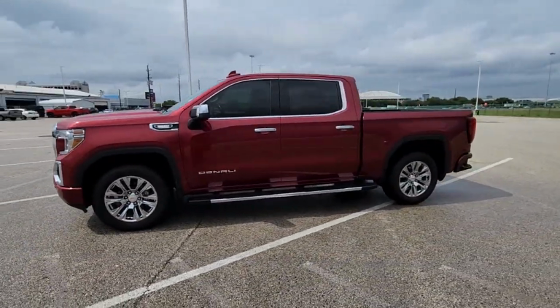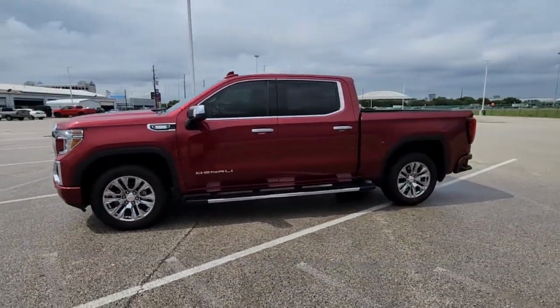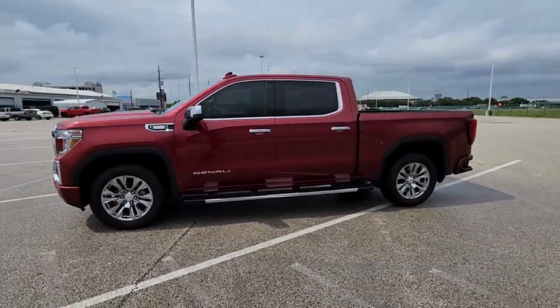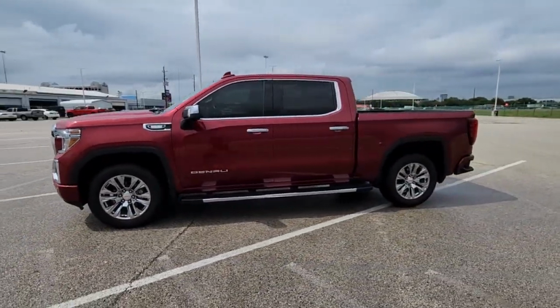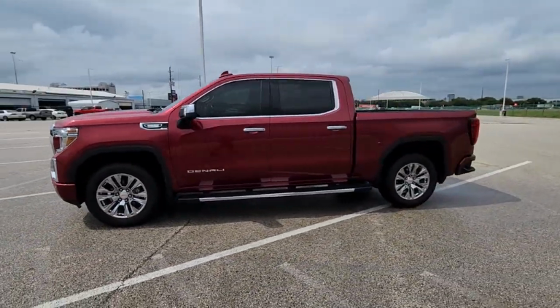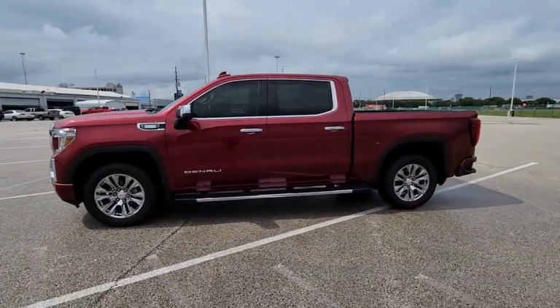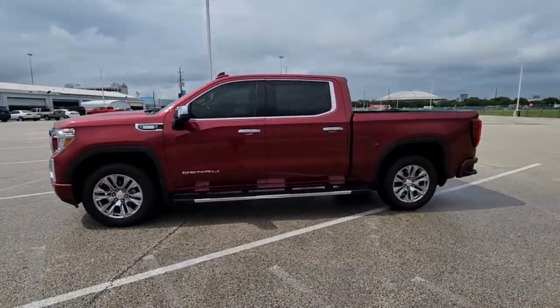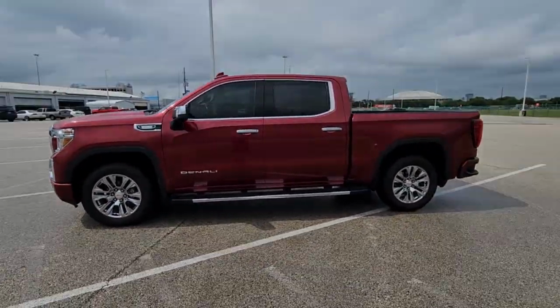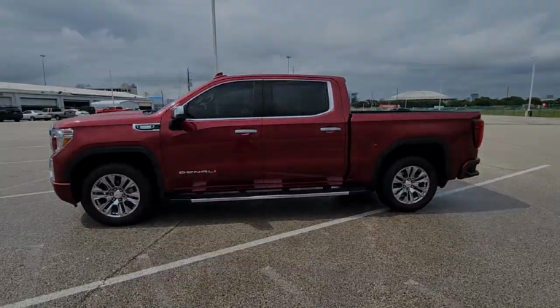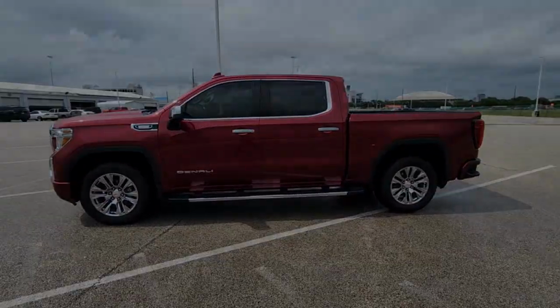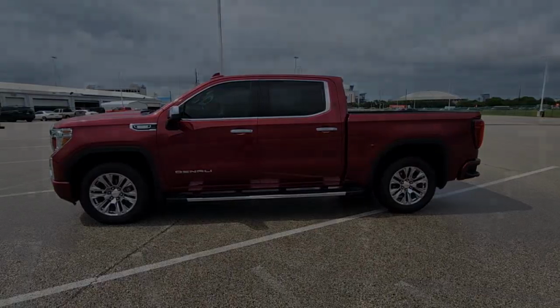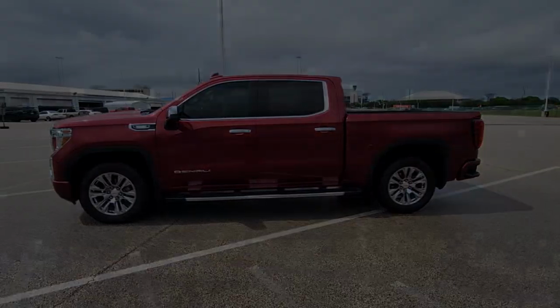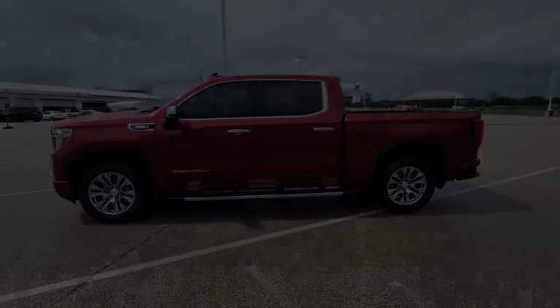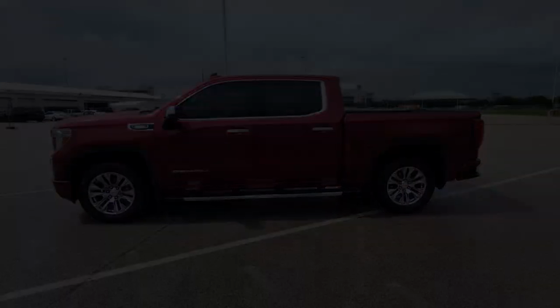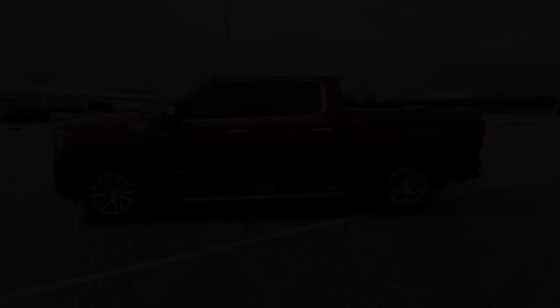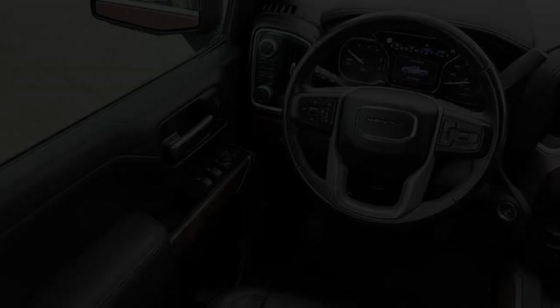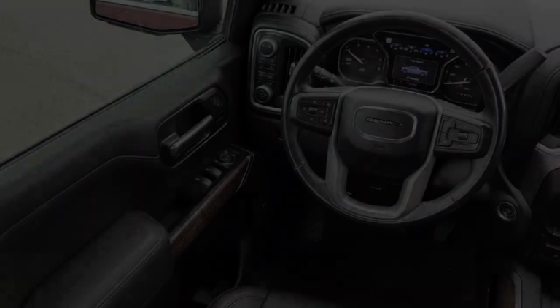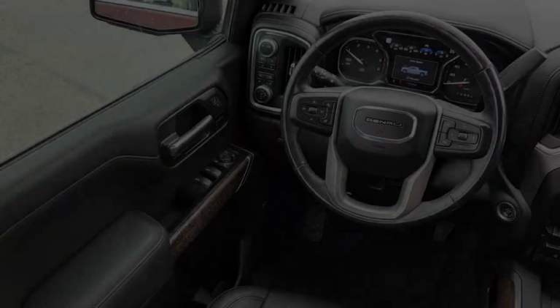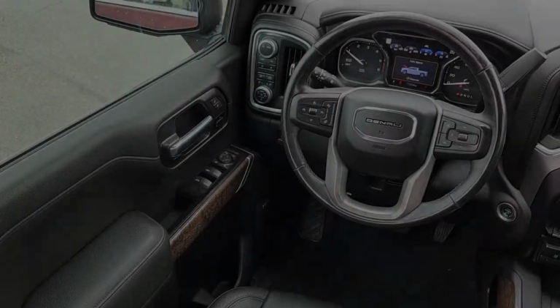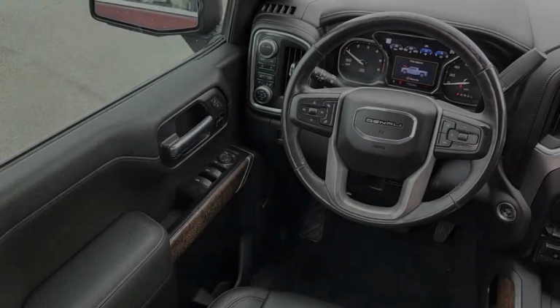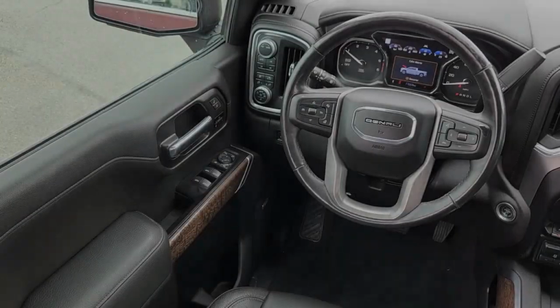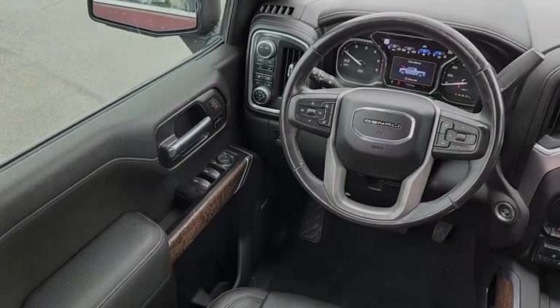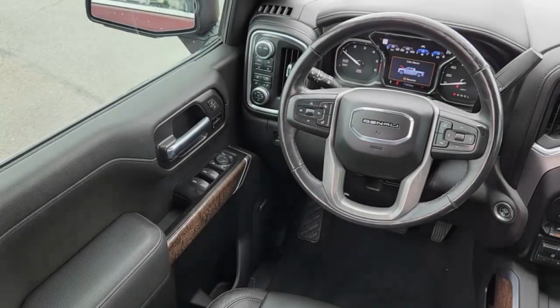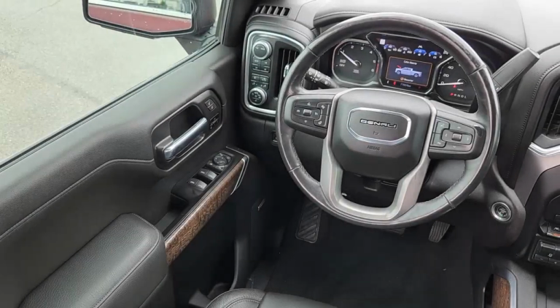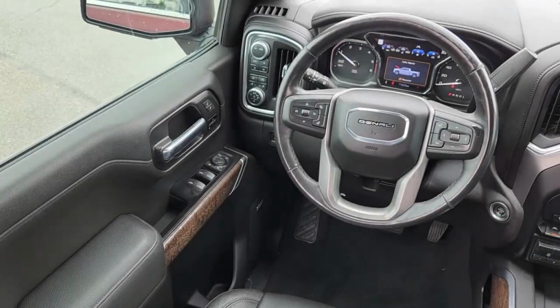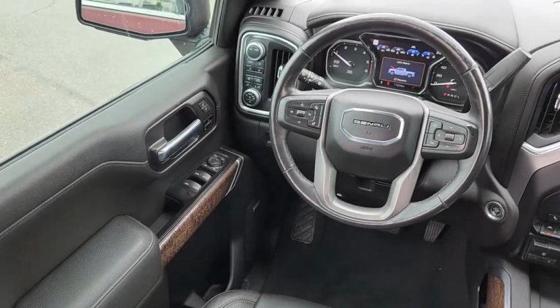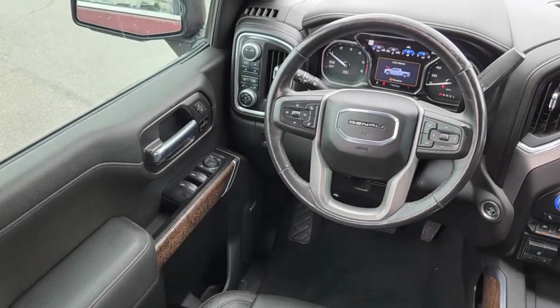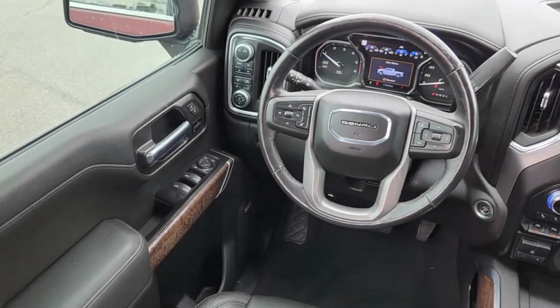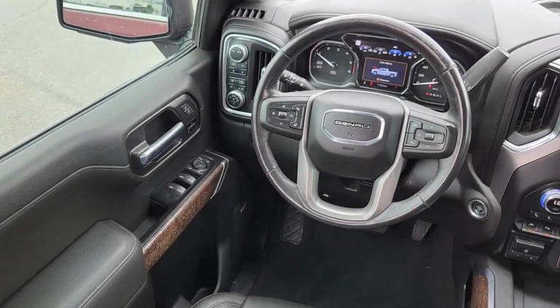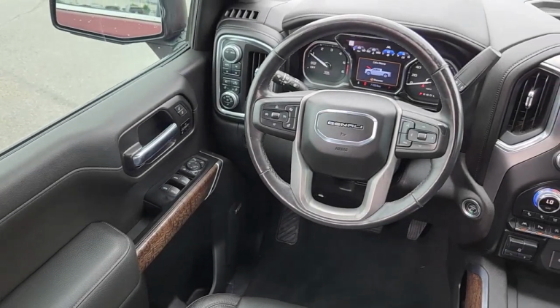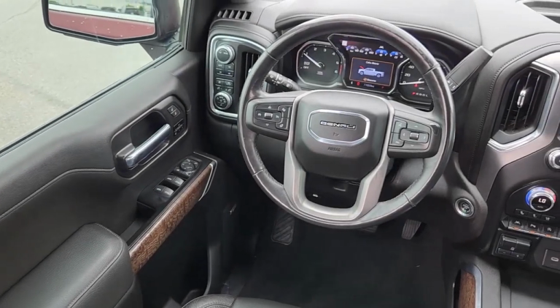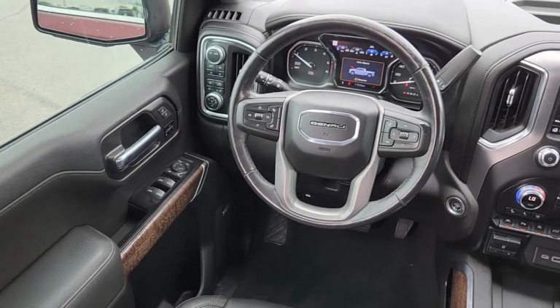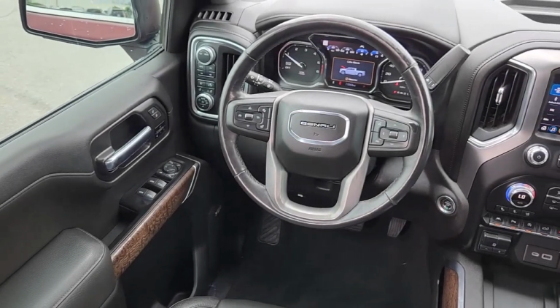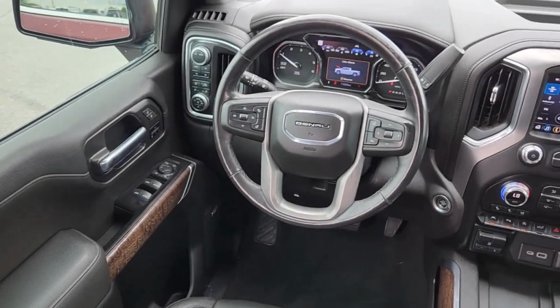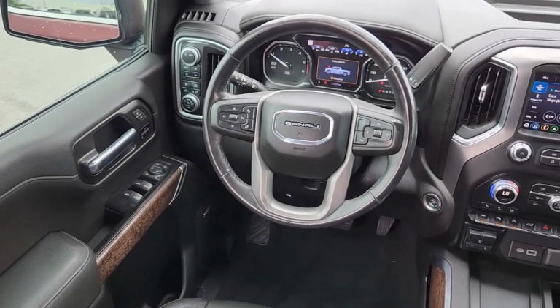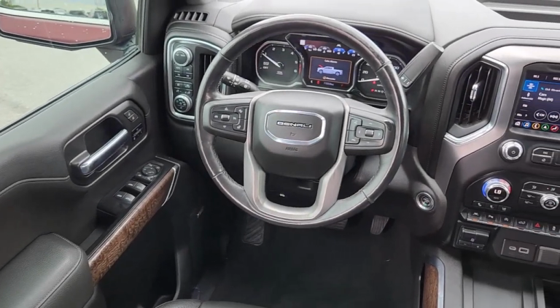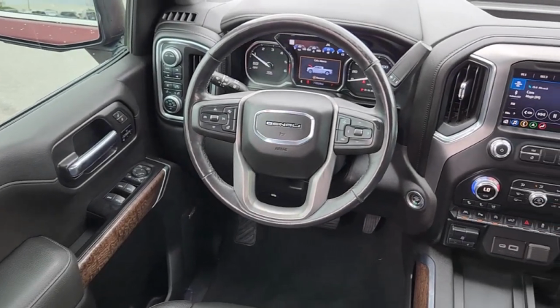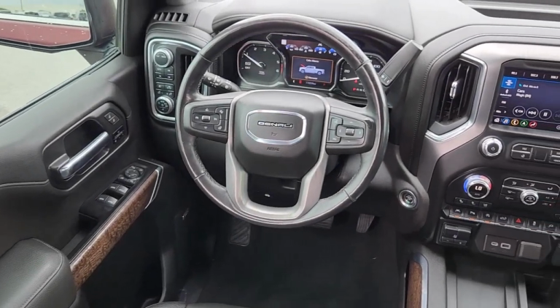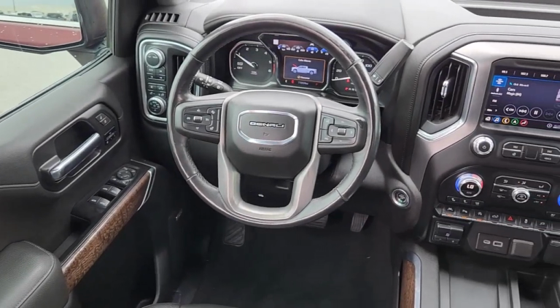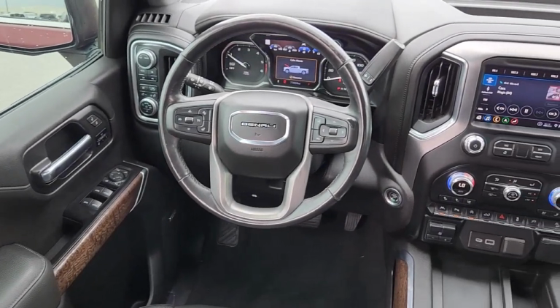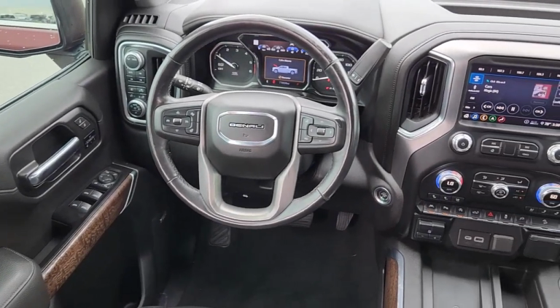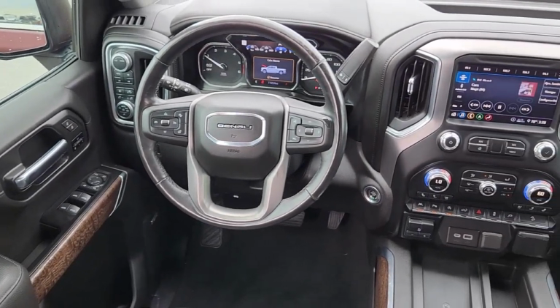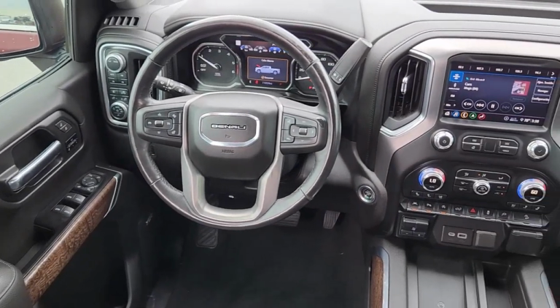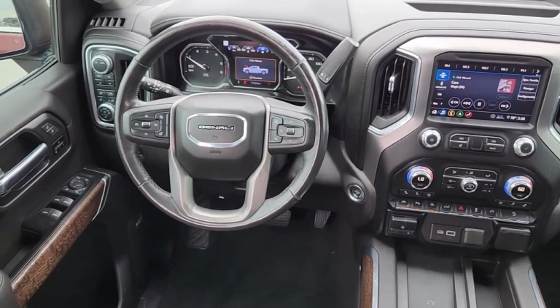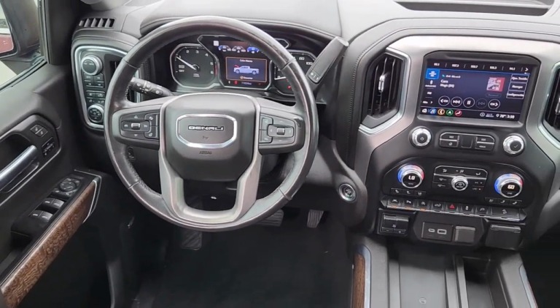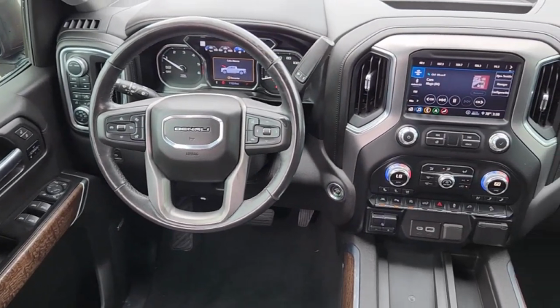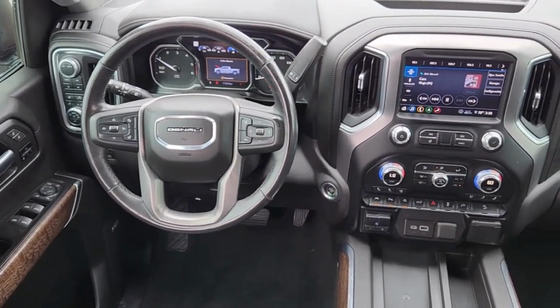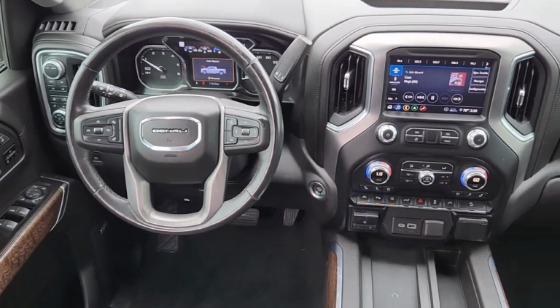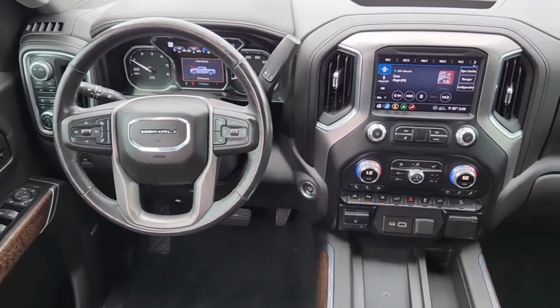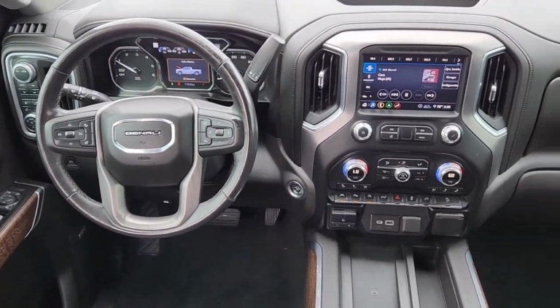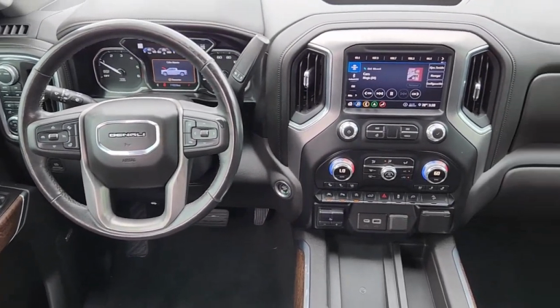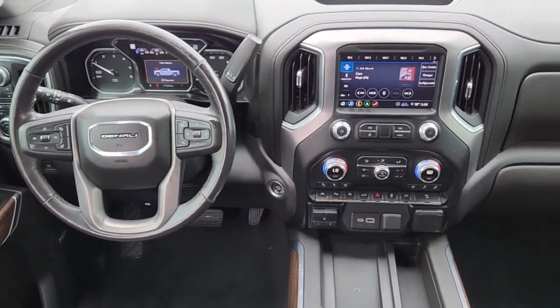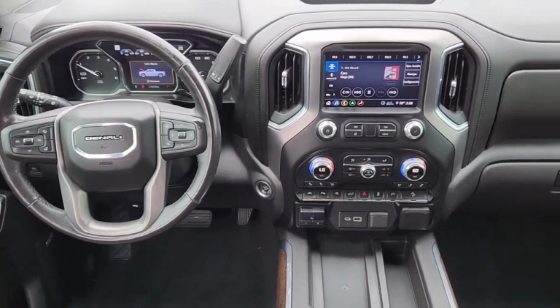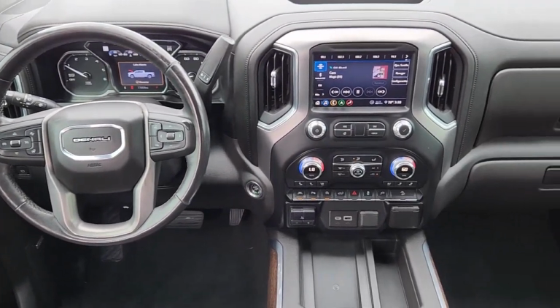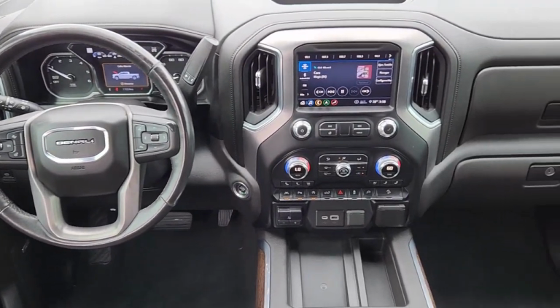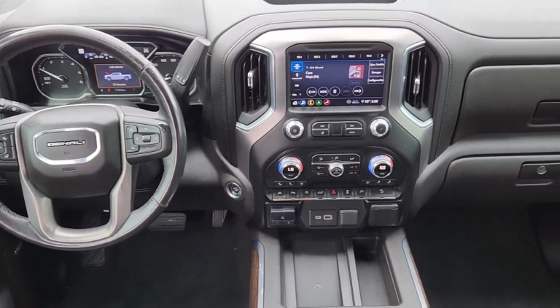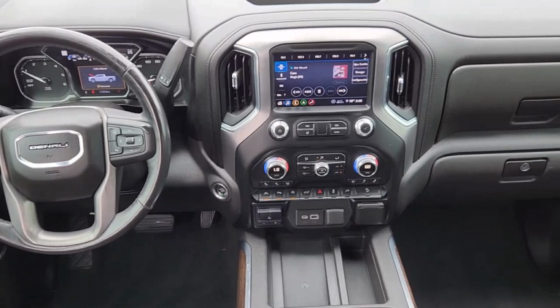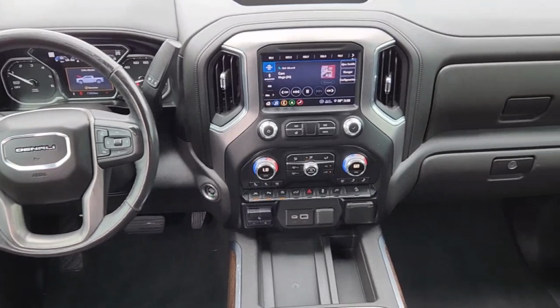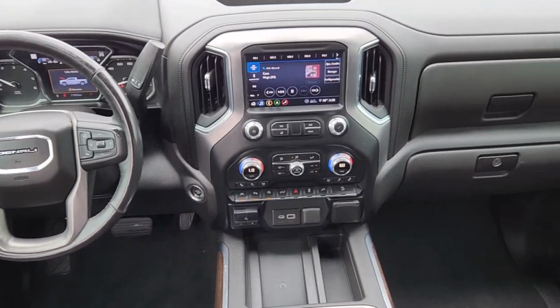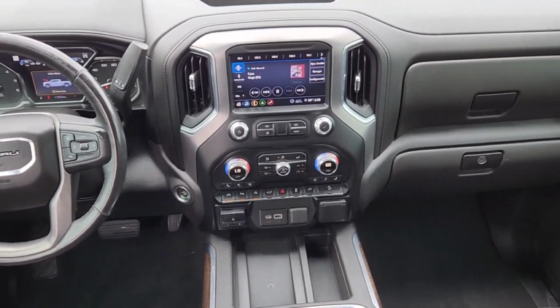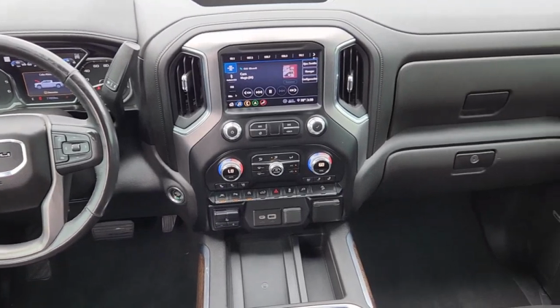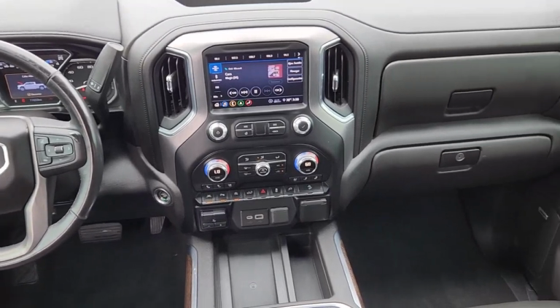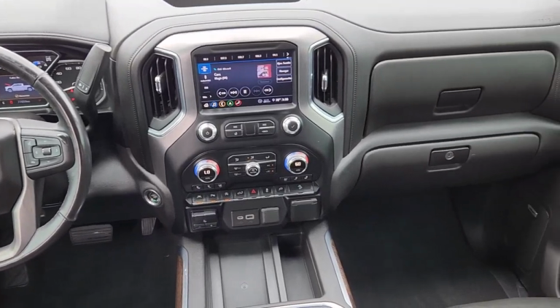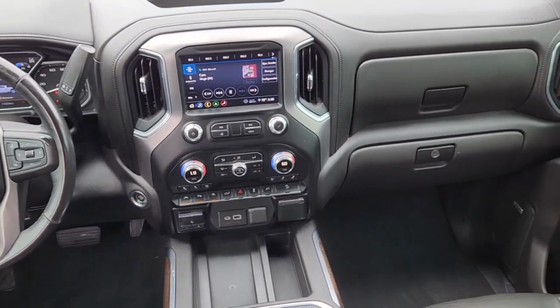Heated steering wheel, head-up display, lane departure warning, navigation system, keyless entry, keyless start.